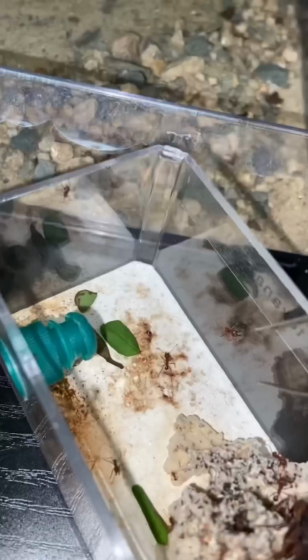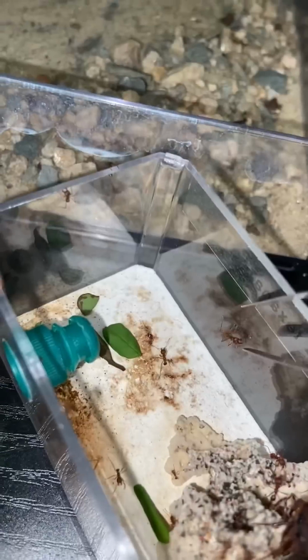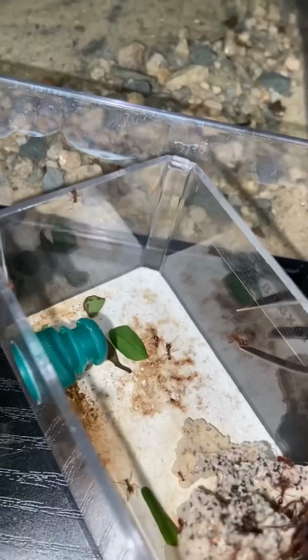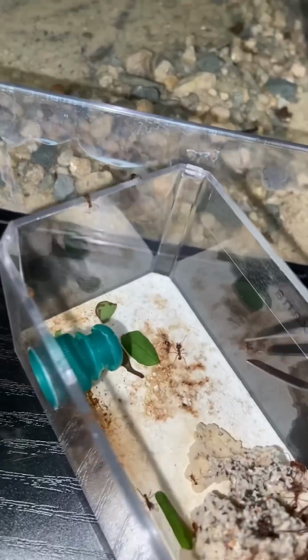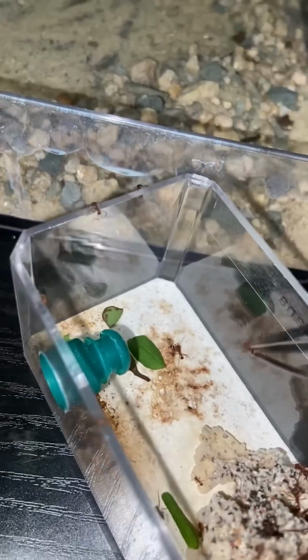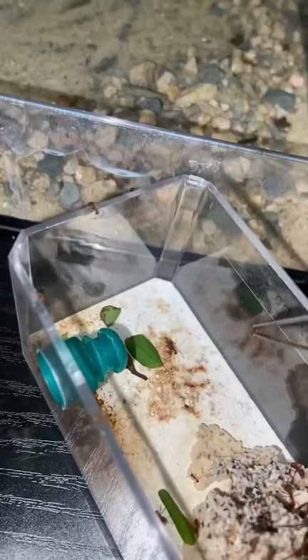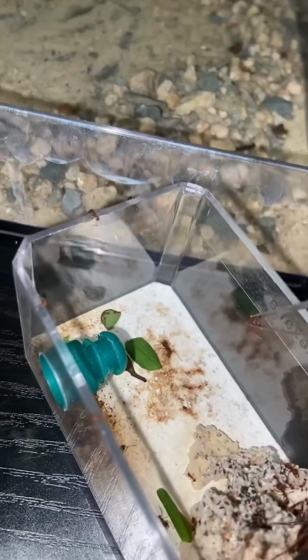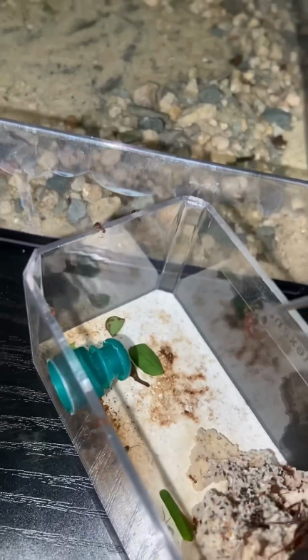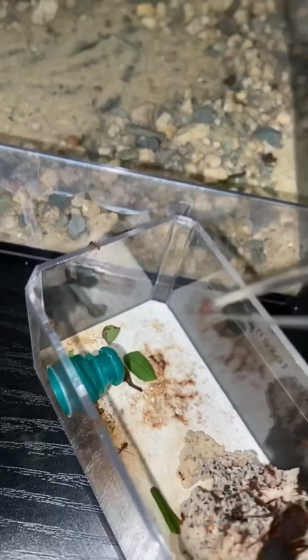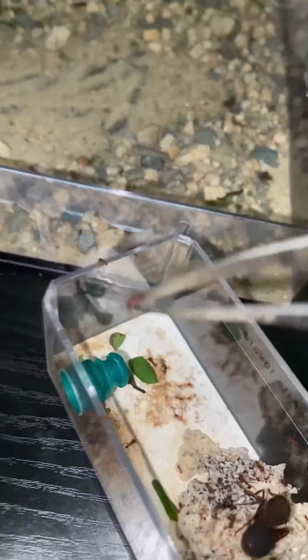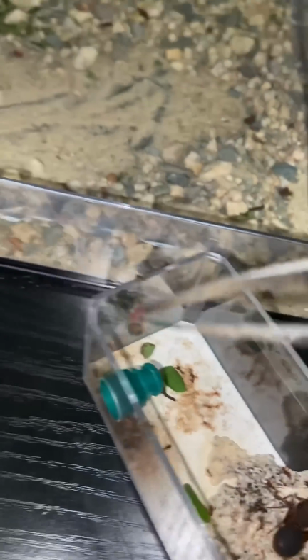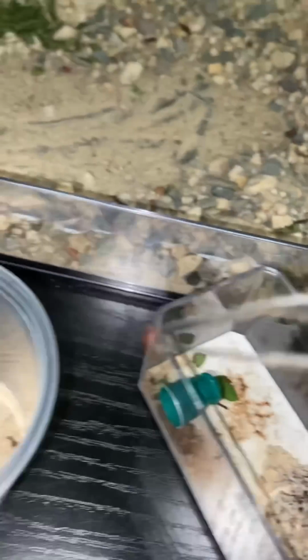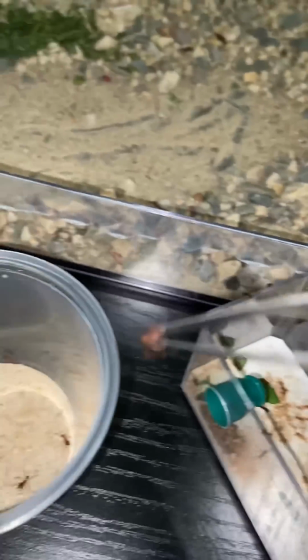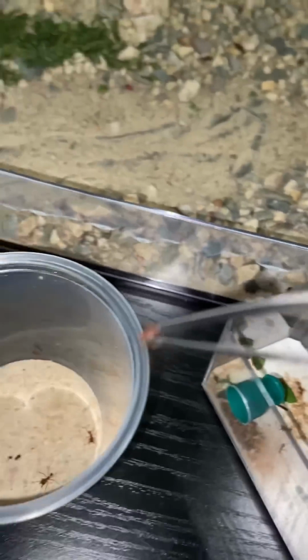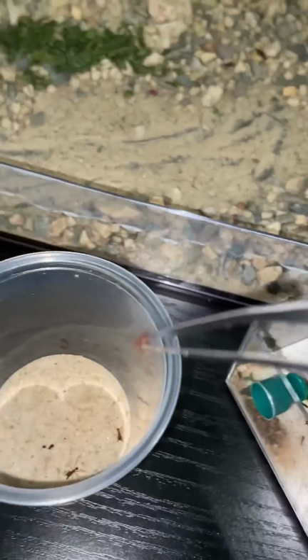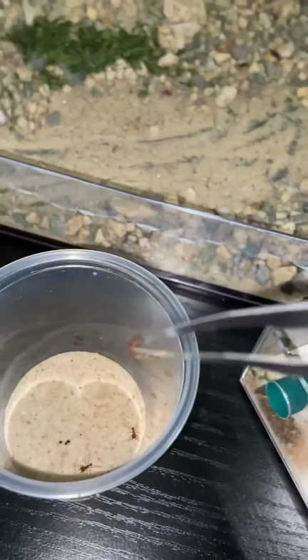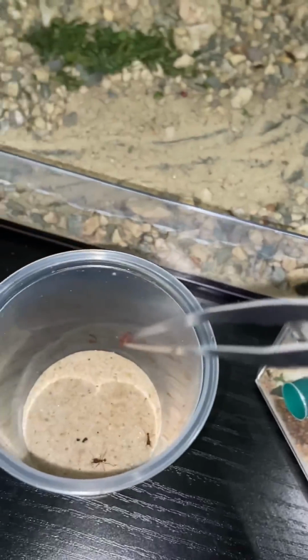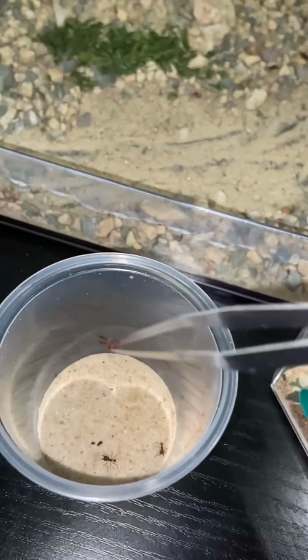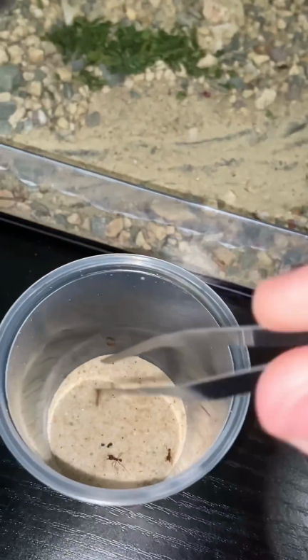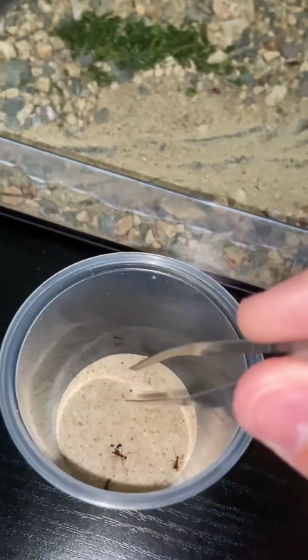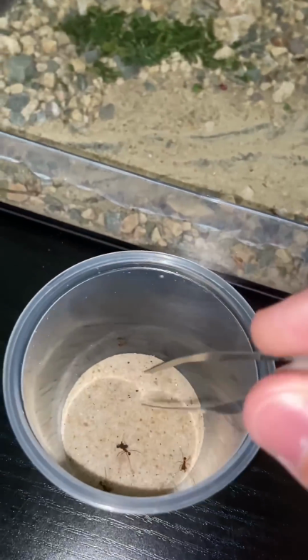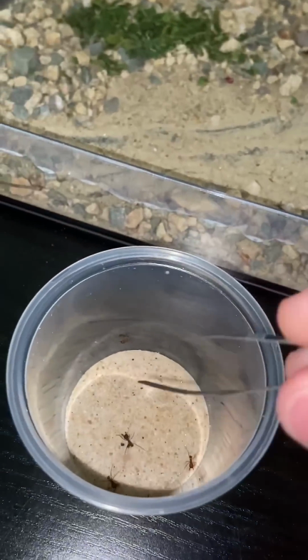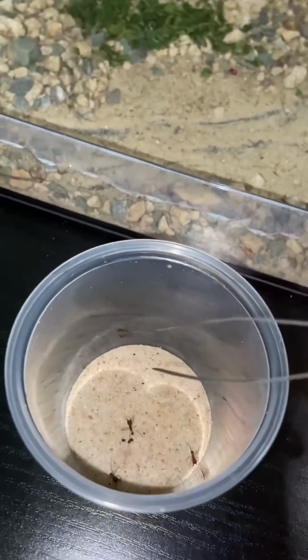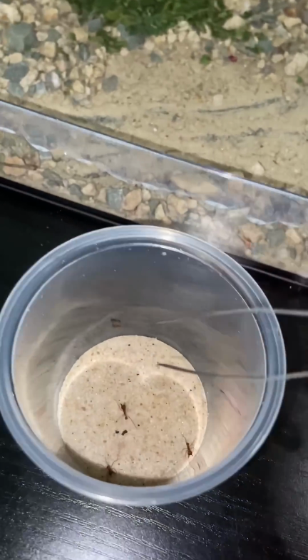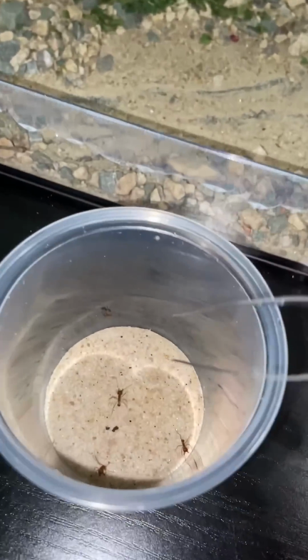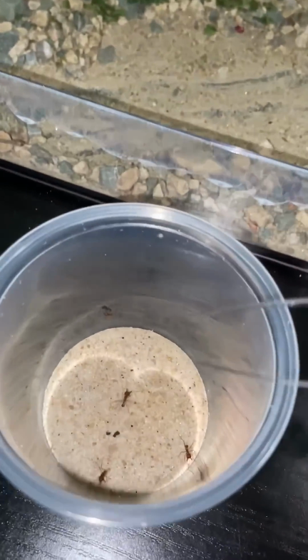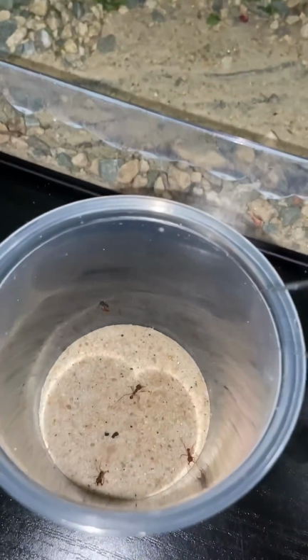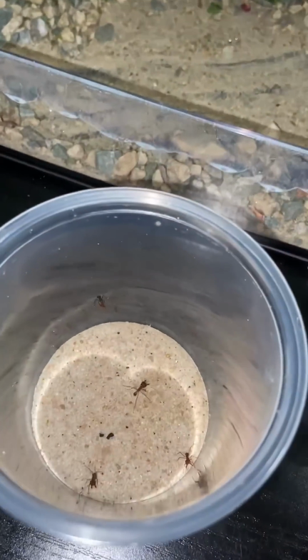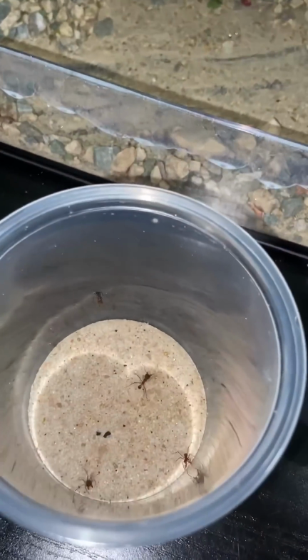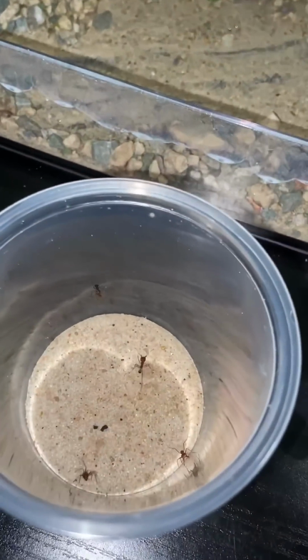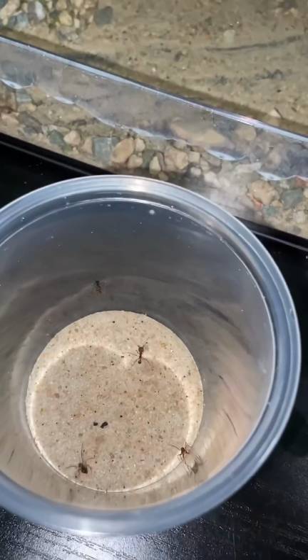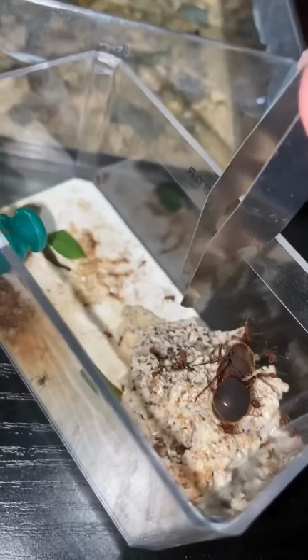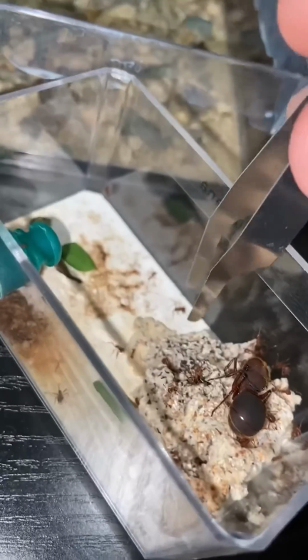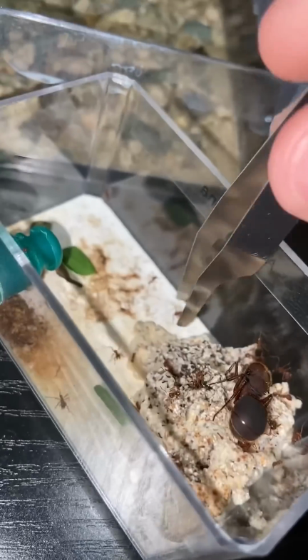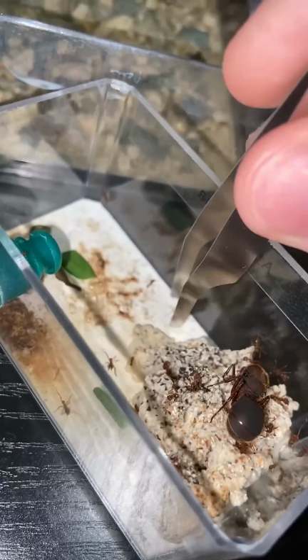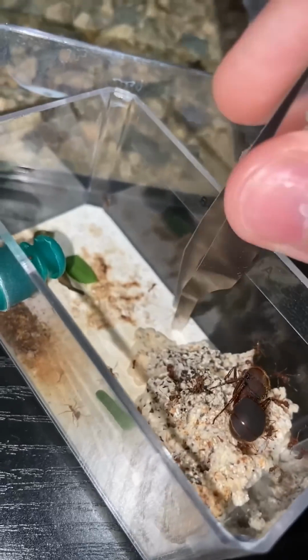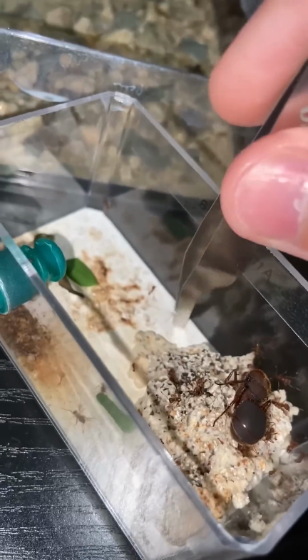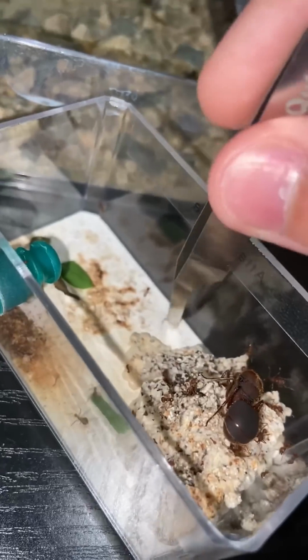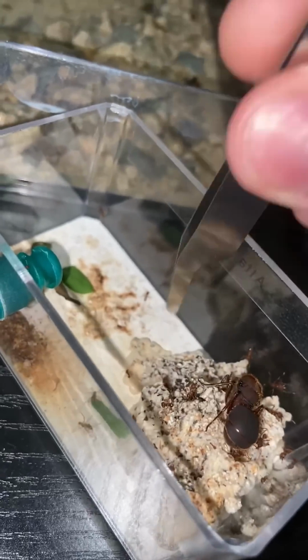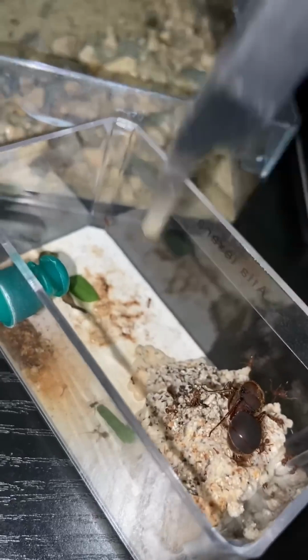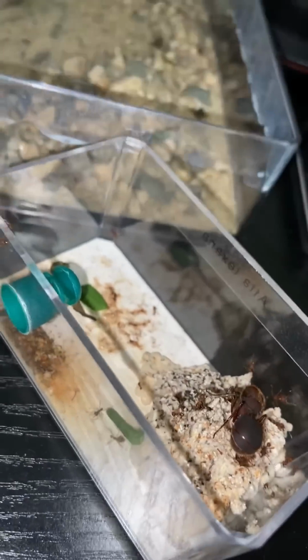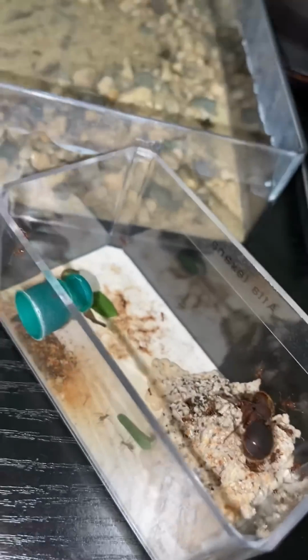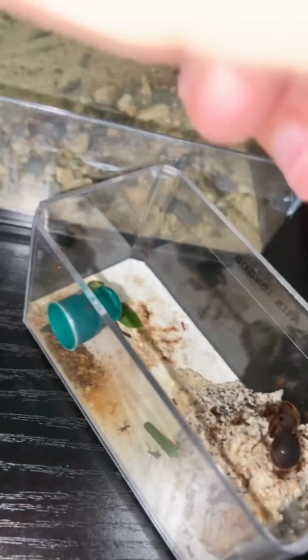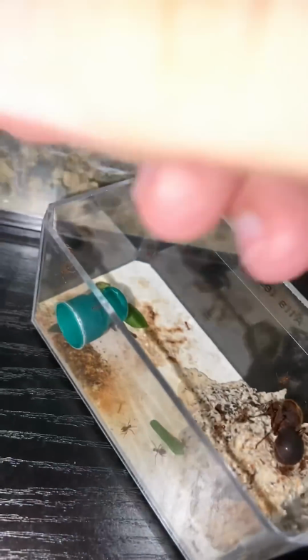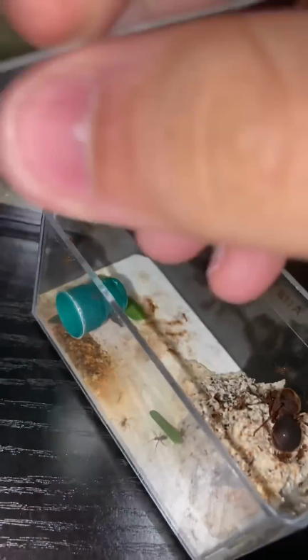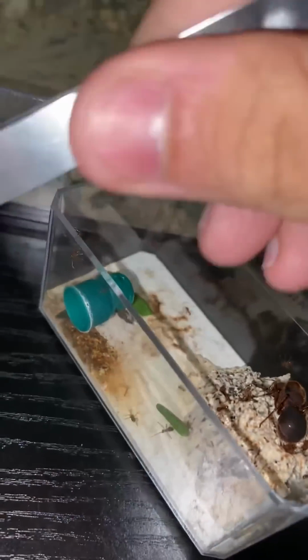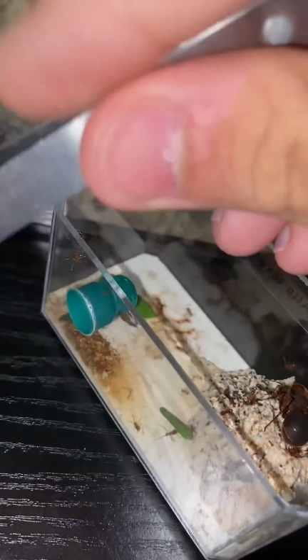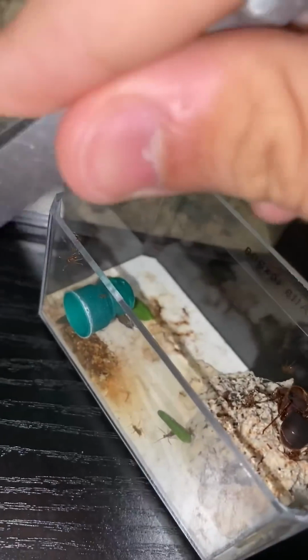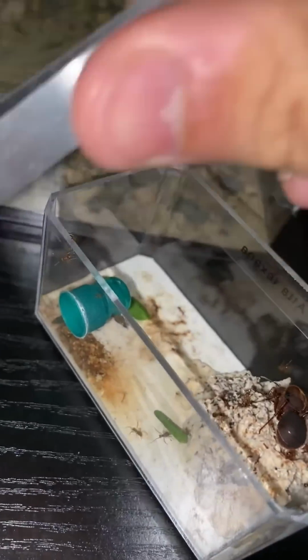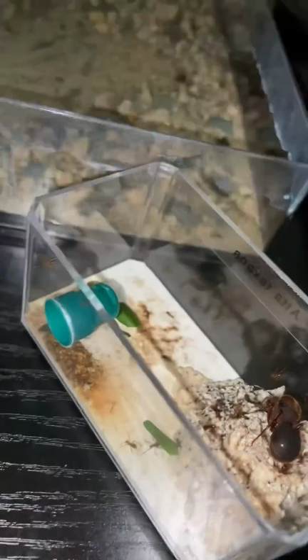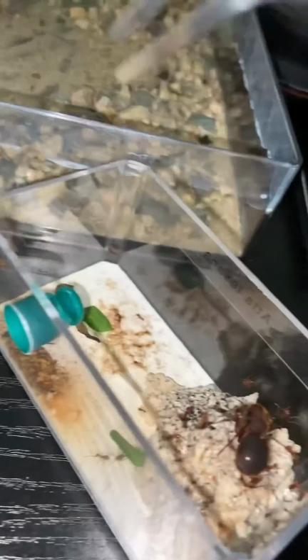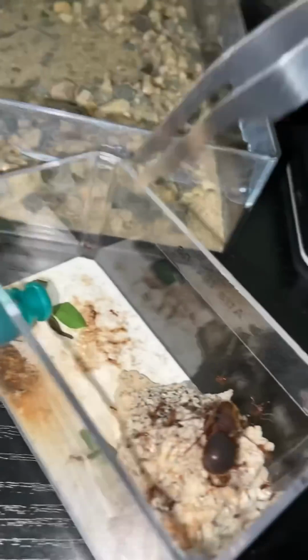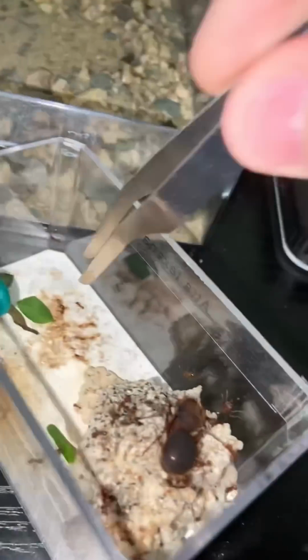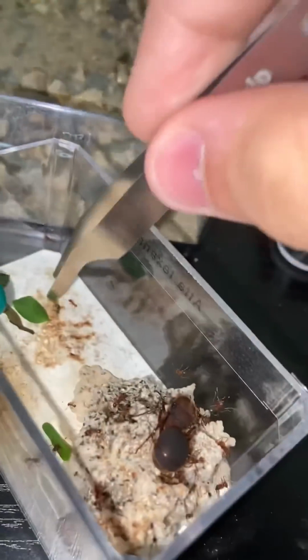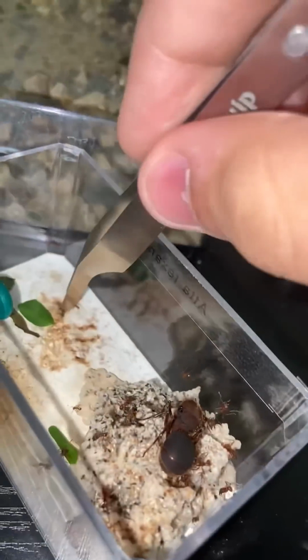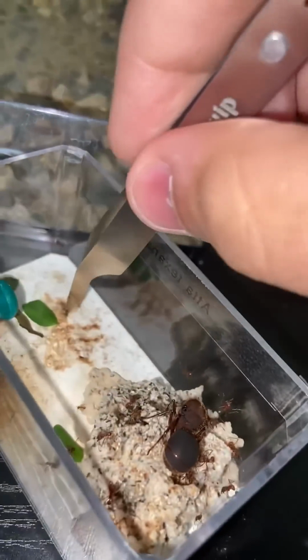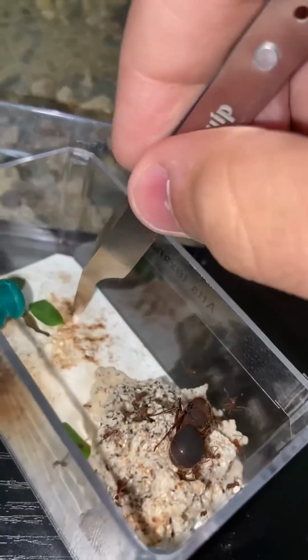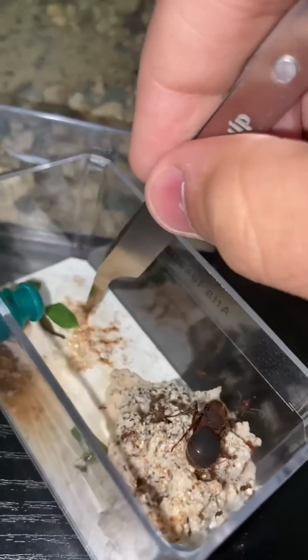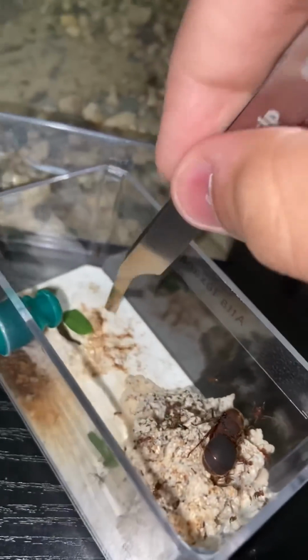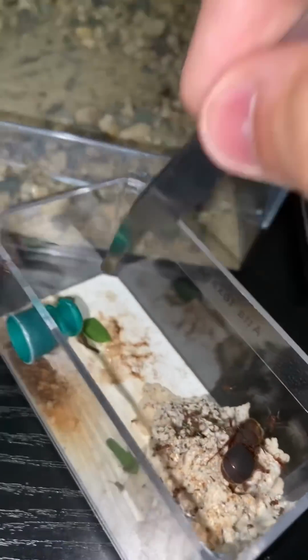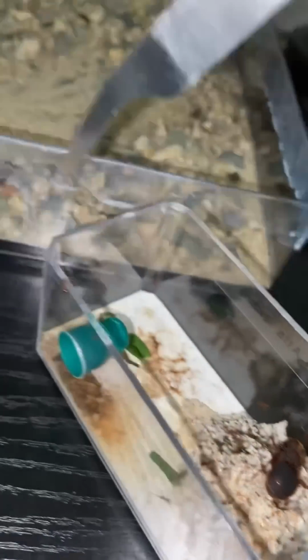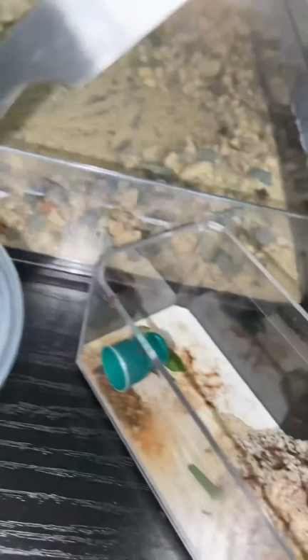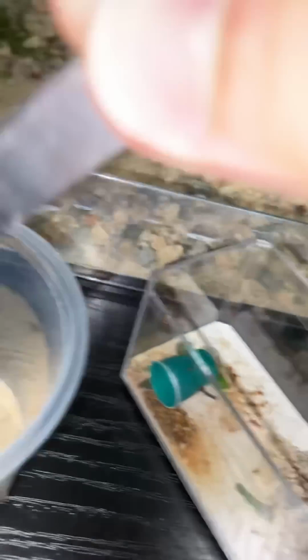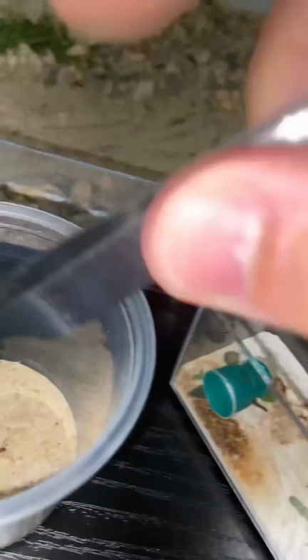I just pick them up with these featherweight forceps and then drop them into the new nest. I'll go on to do this several more times until all the workers are inside of their new home.